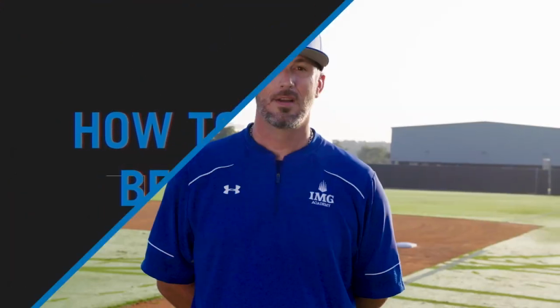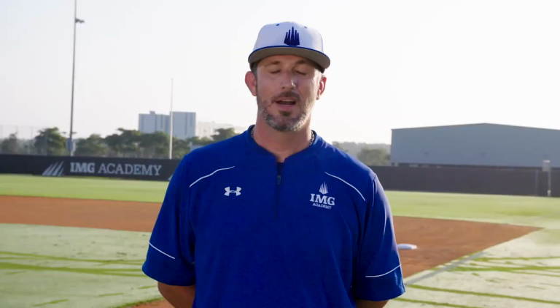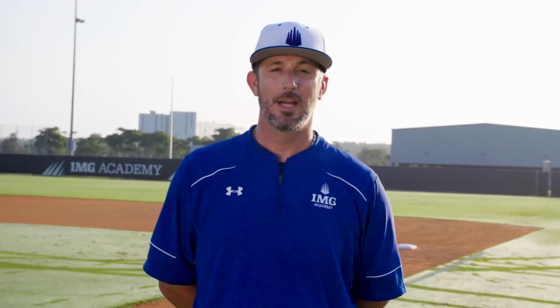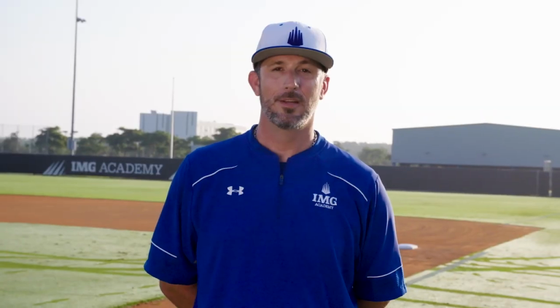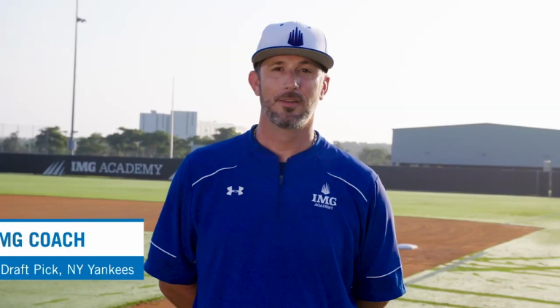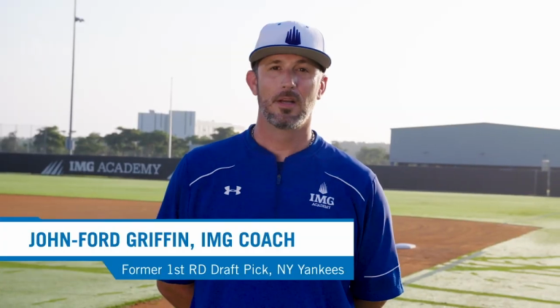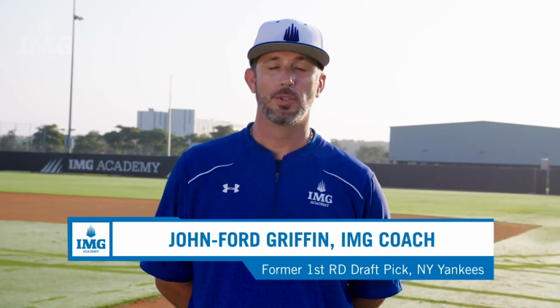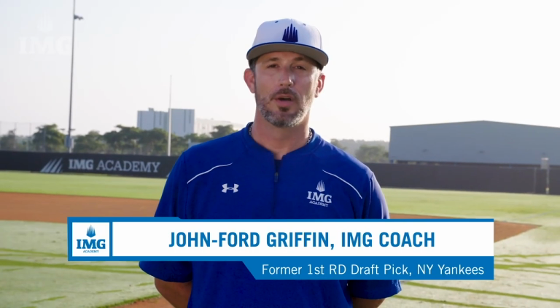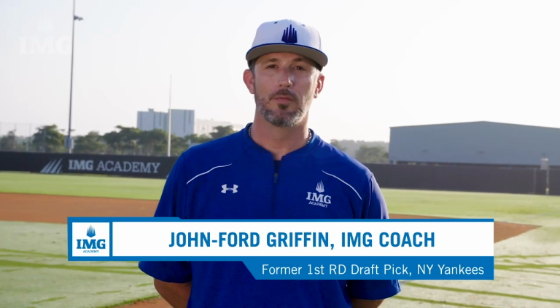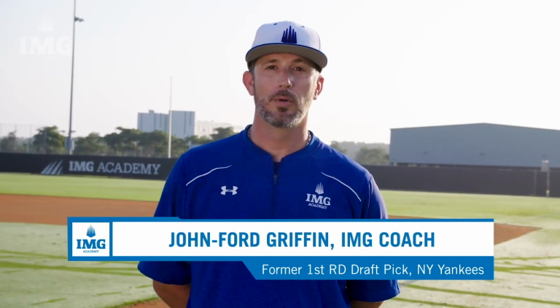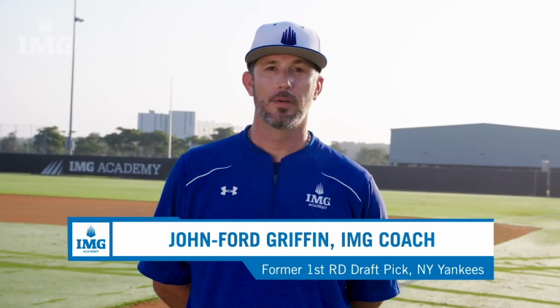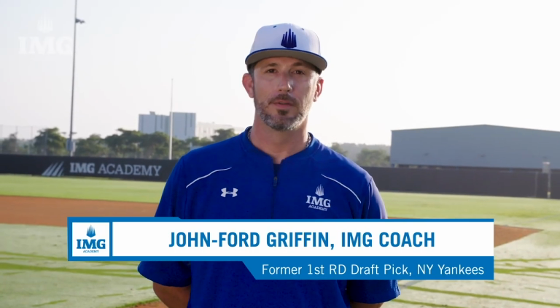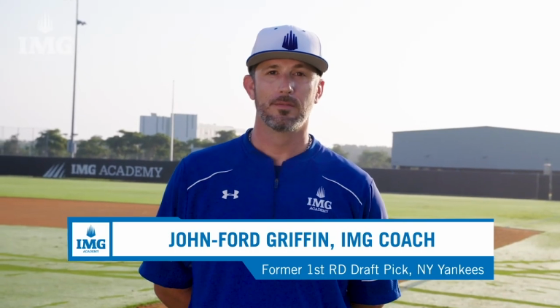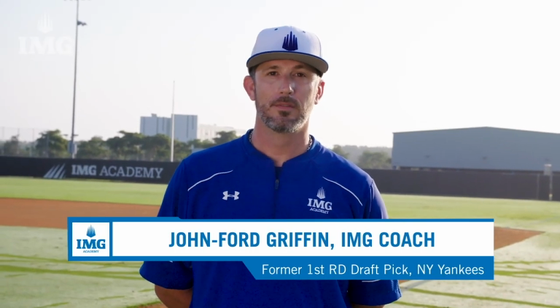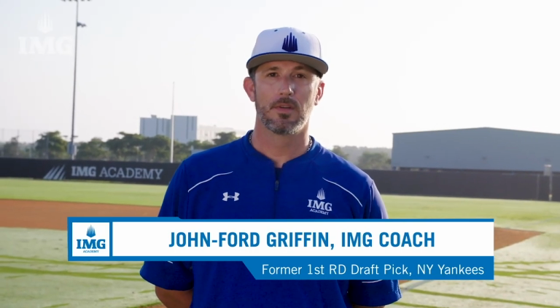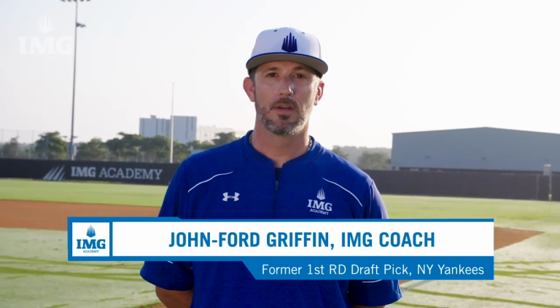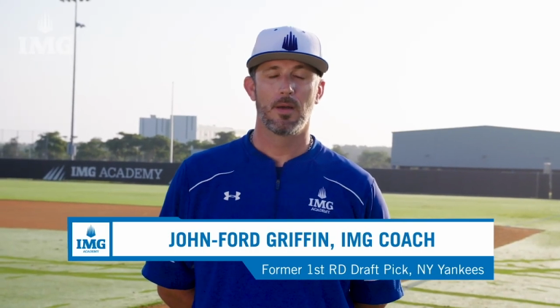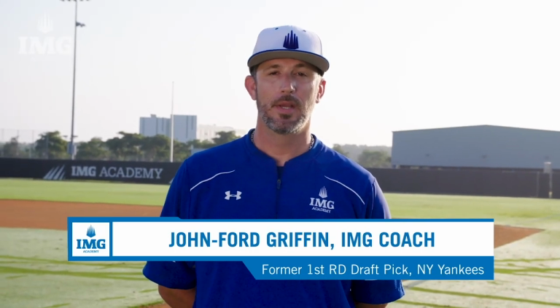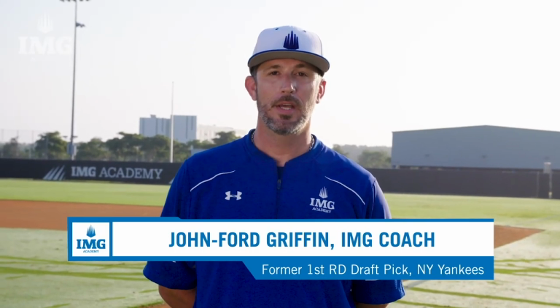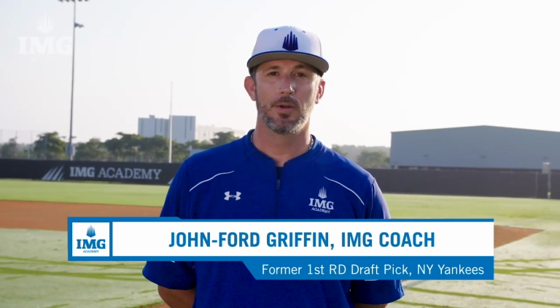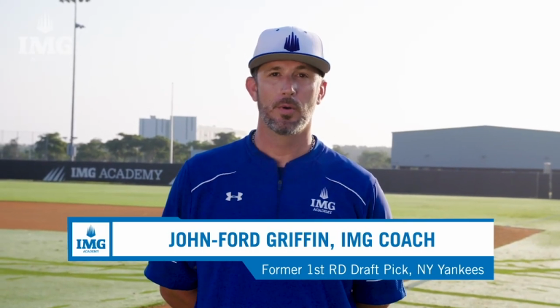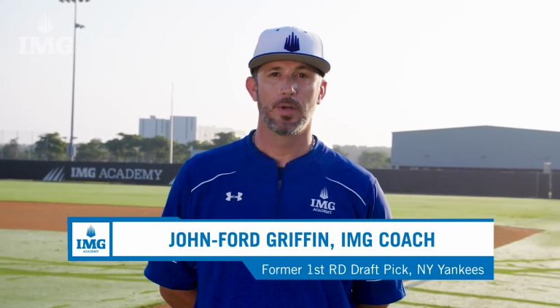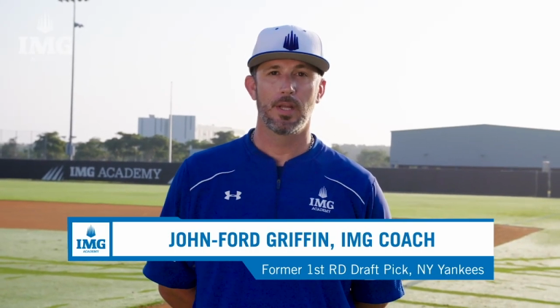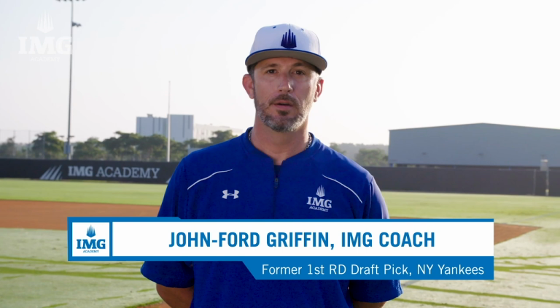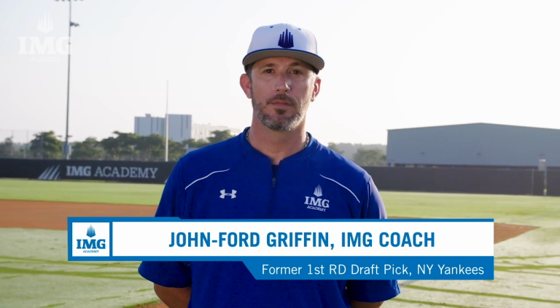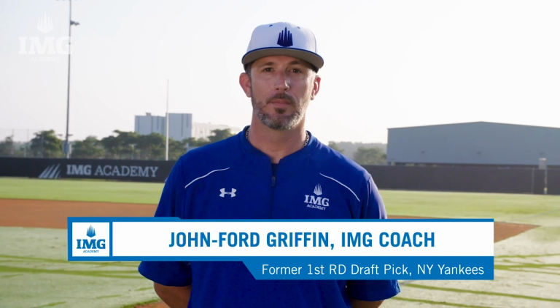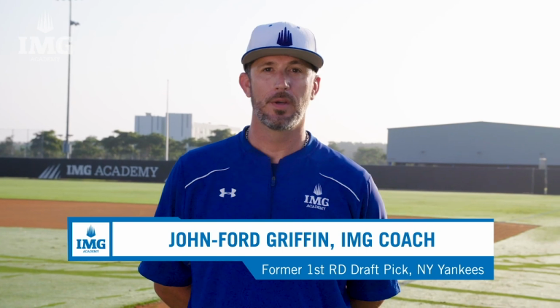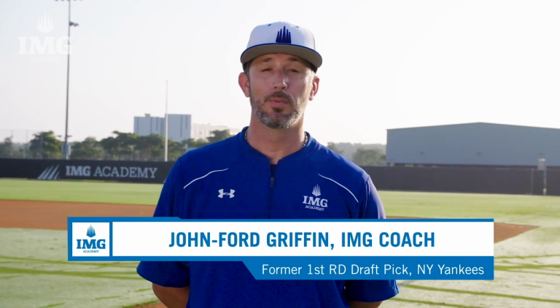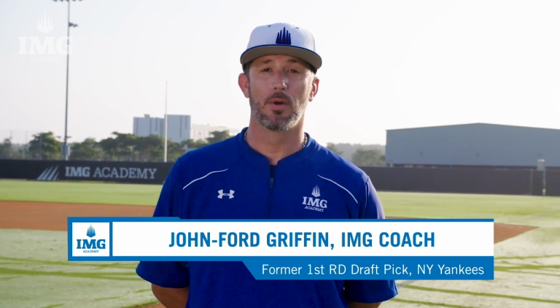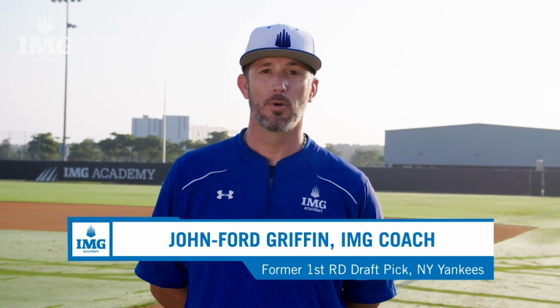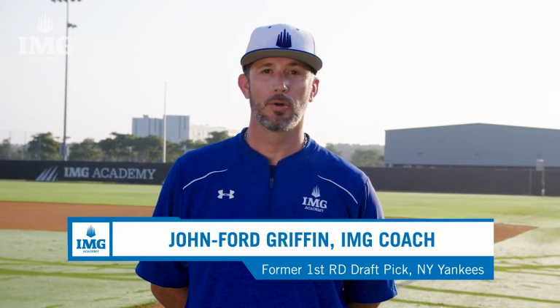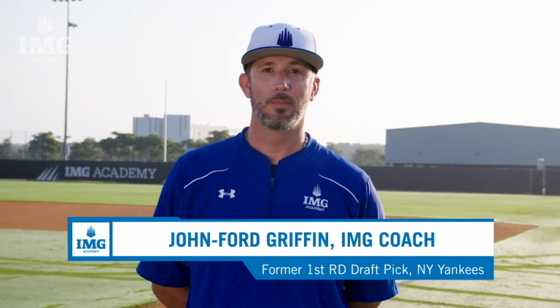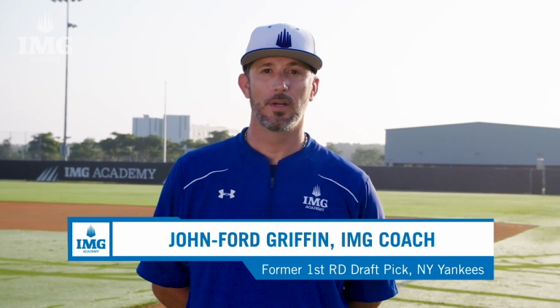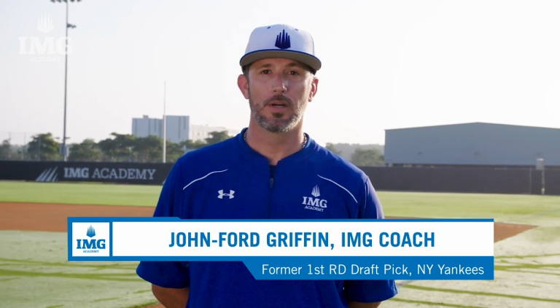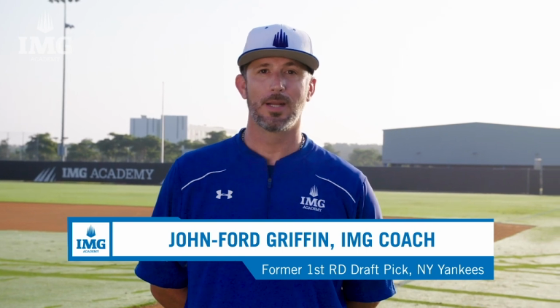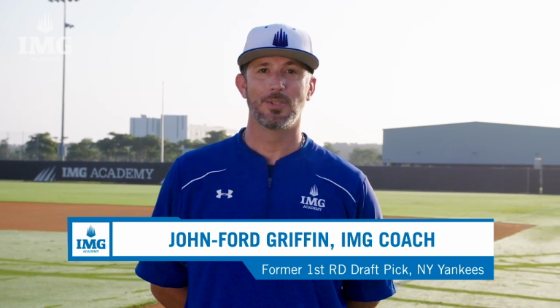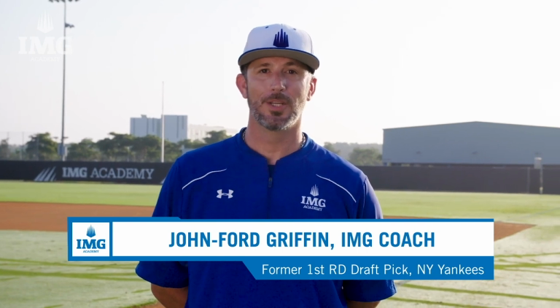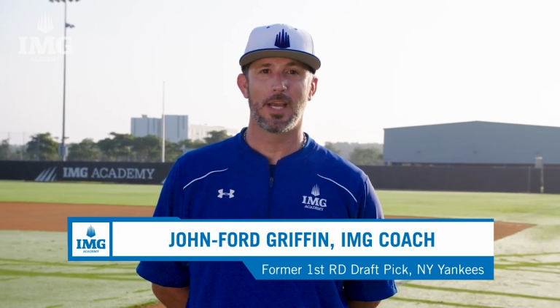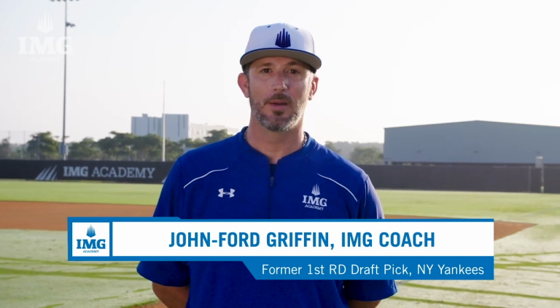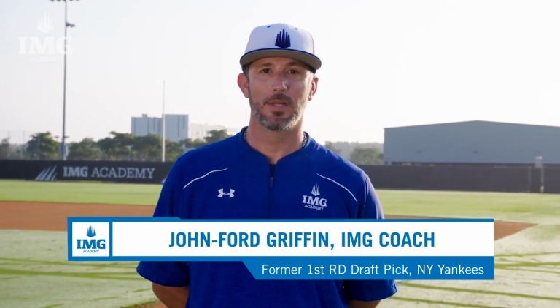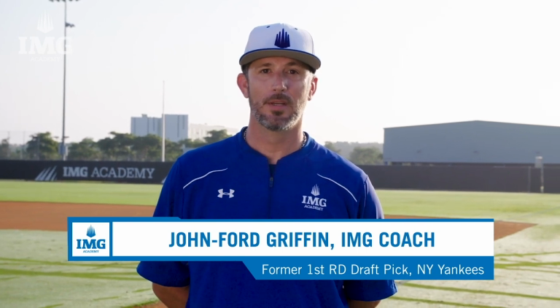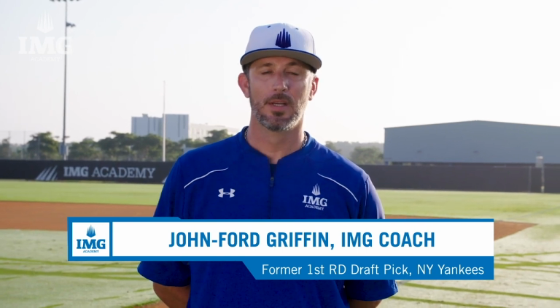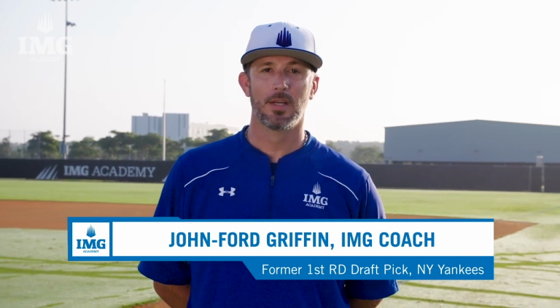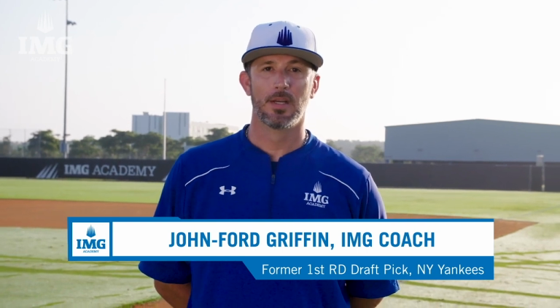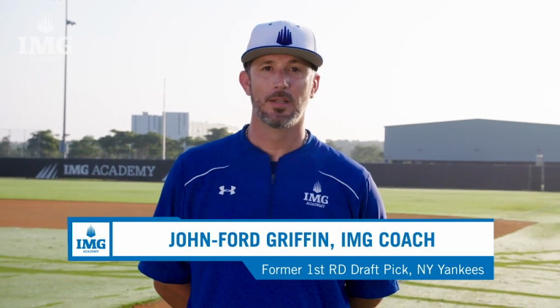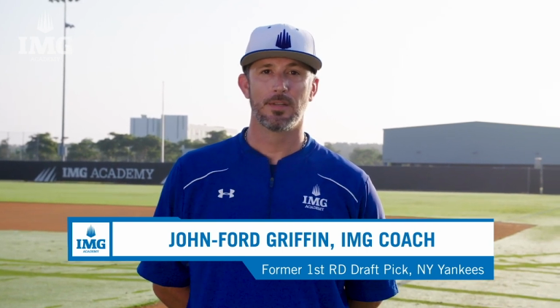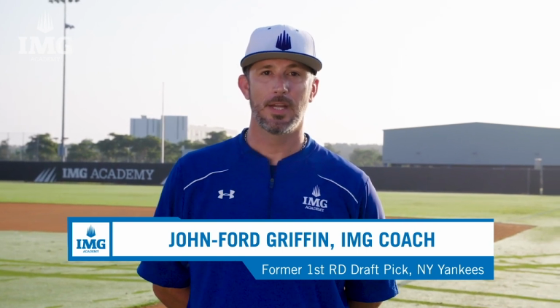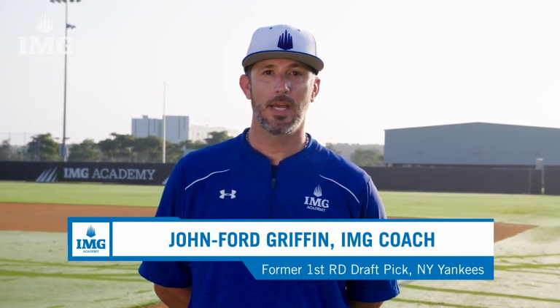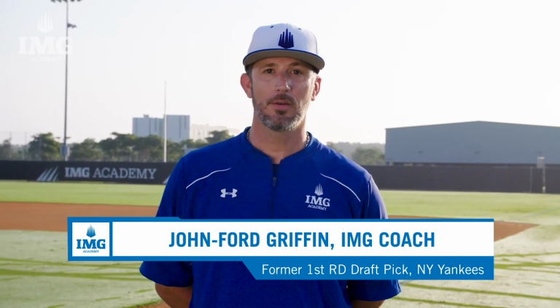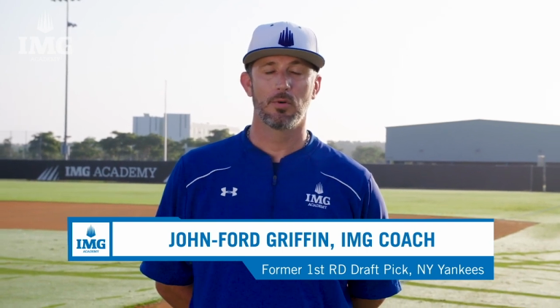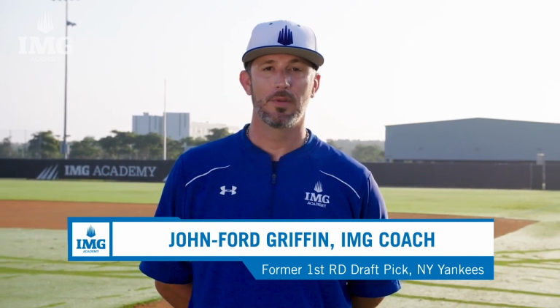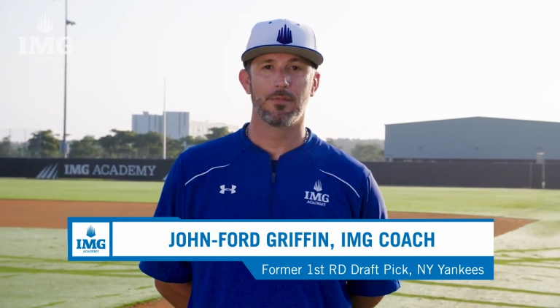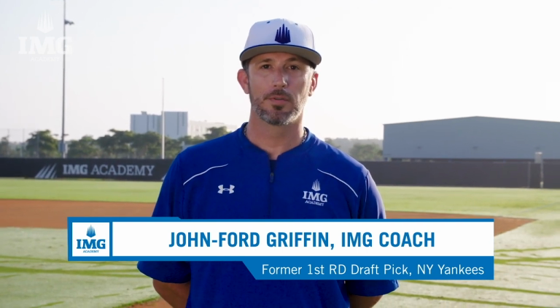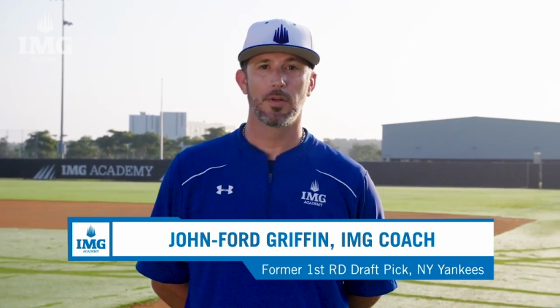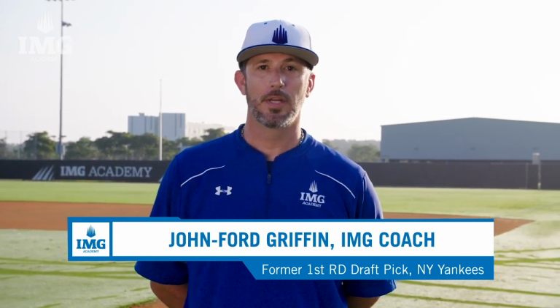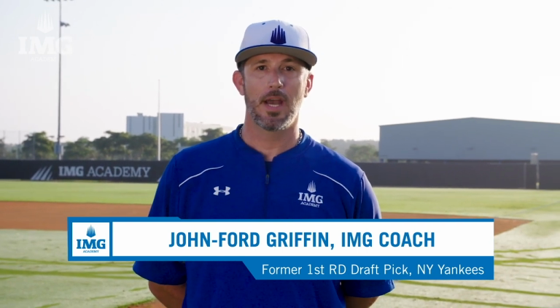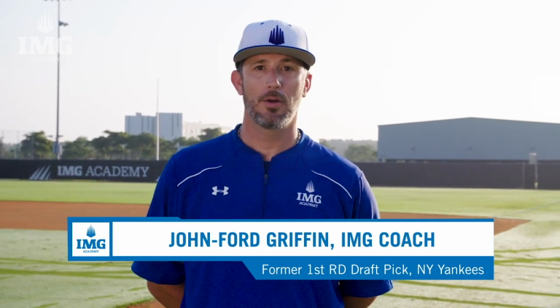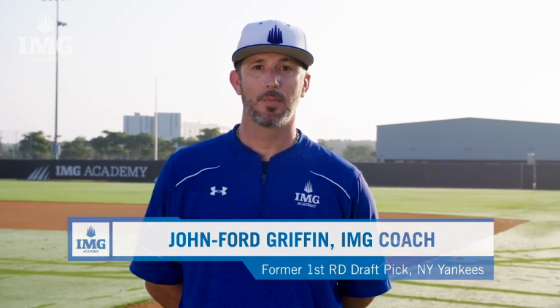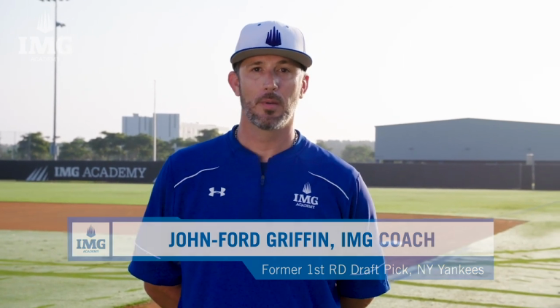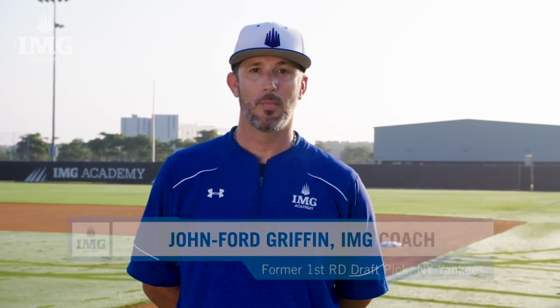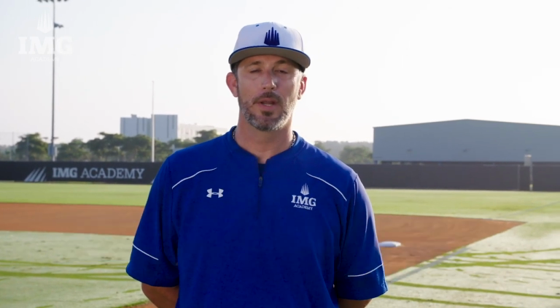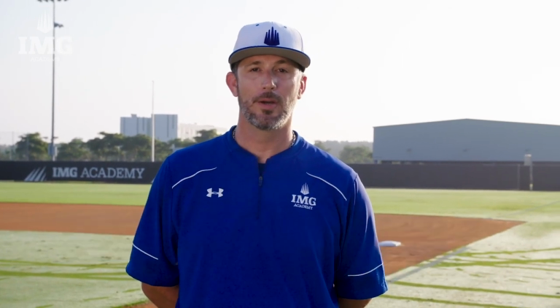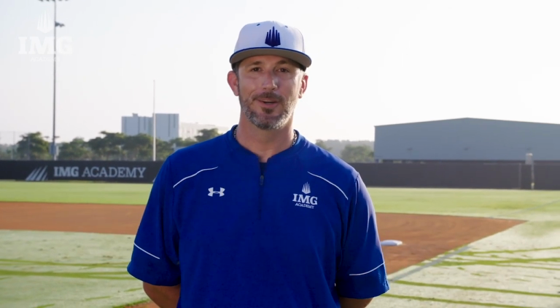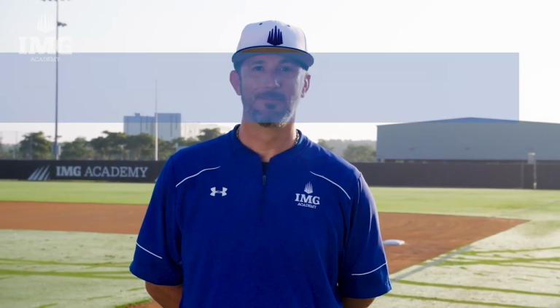Hi, I'm John Ford Griffin. I'm the Hitting Coordinator for the Baseball Program here at IMG Academy. Today, we'll be focusing on how to become a better hitter.